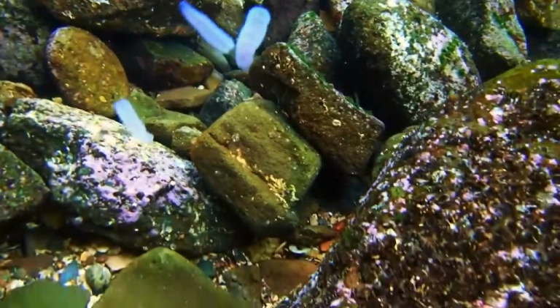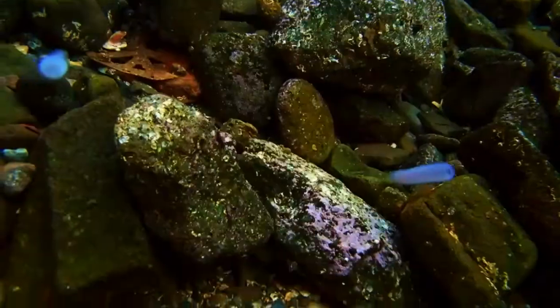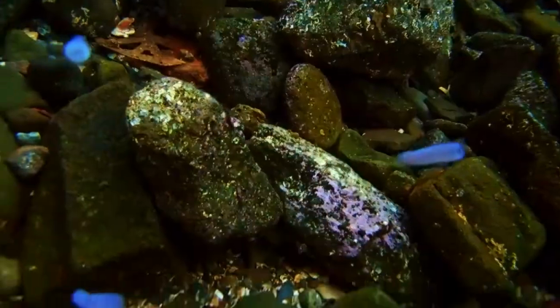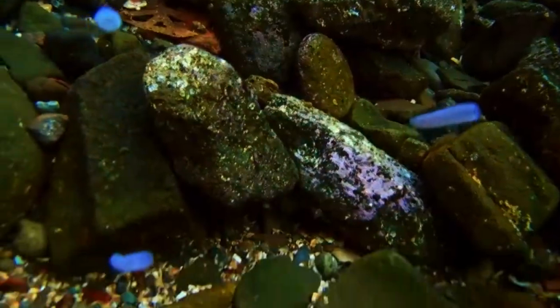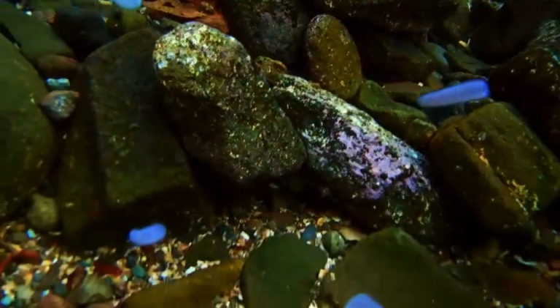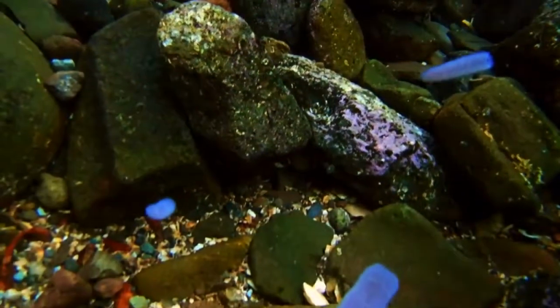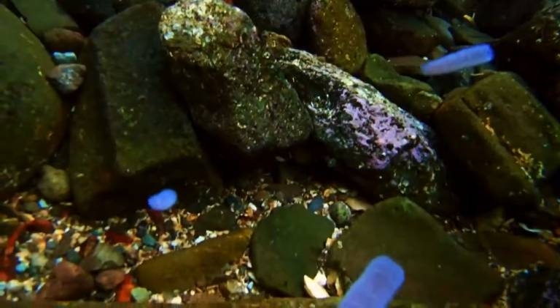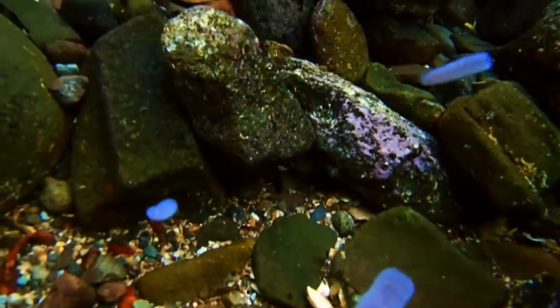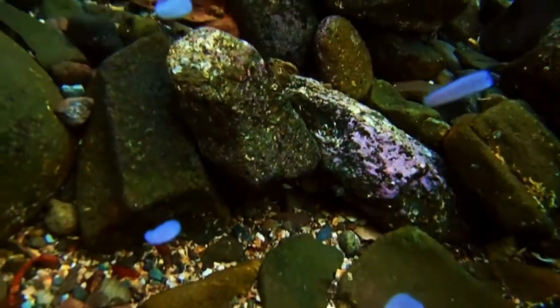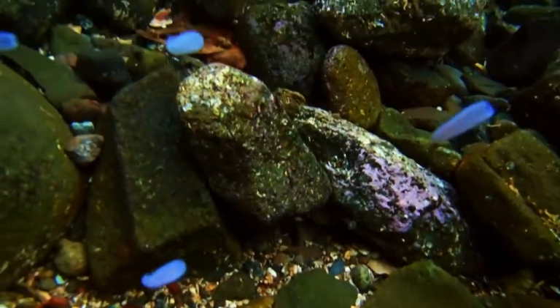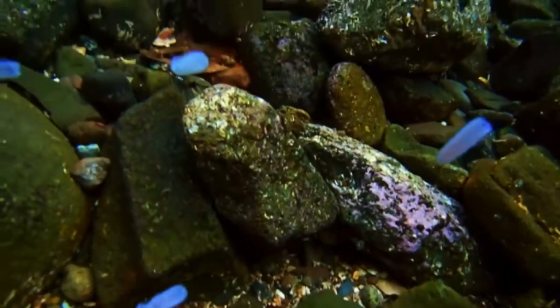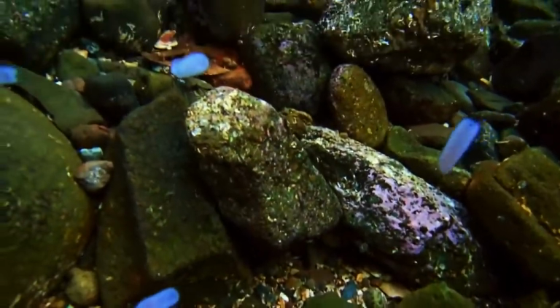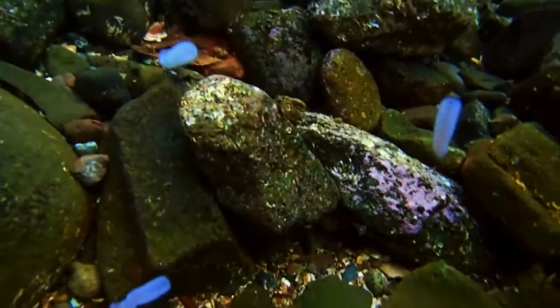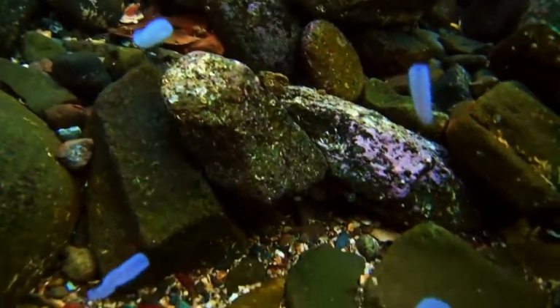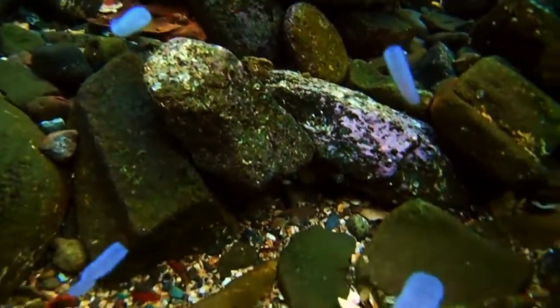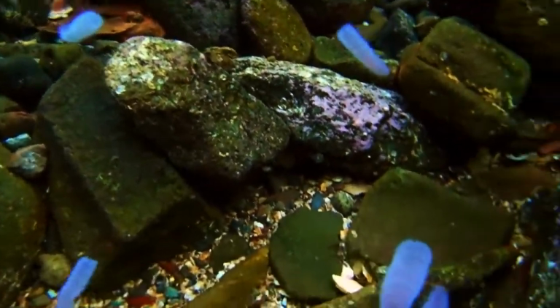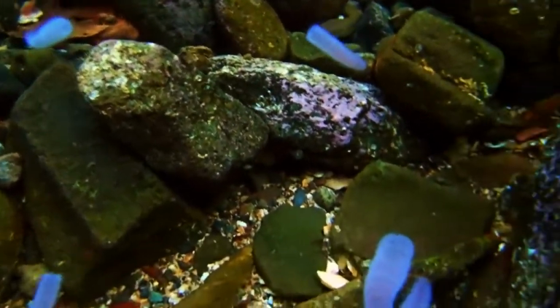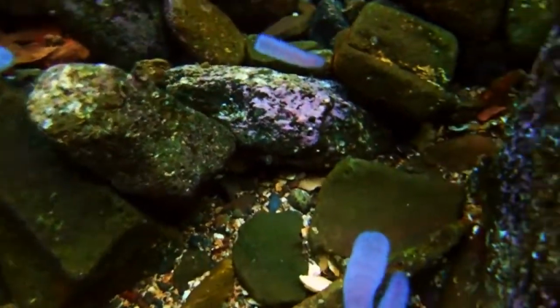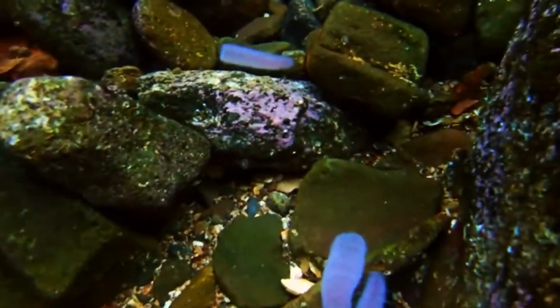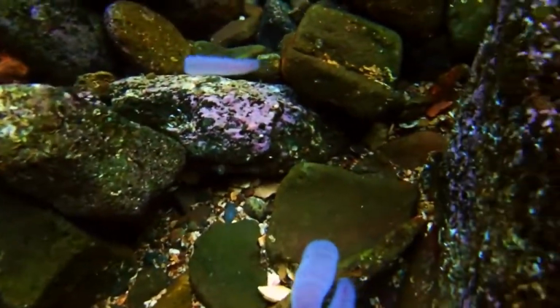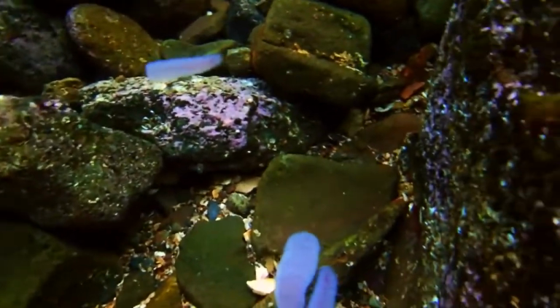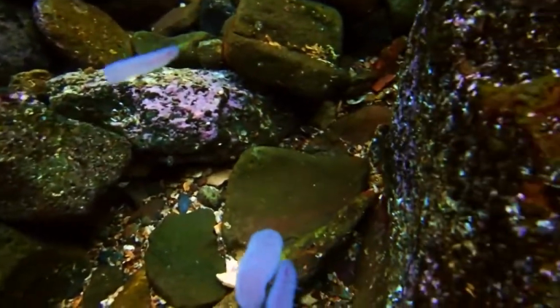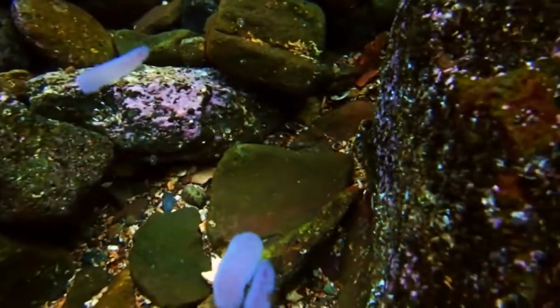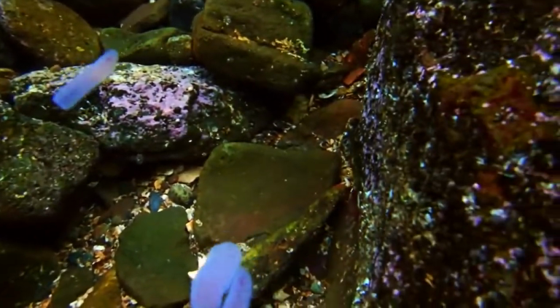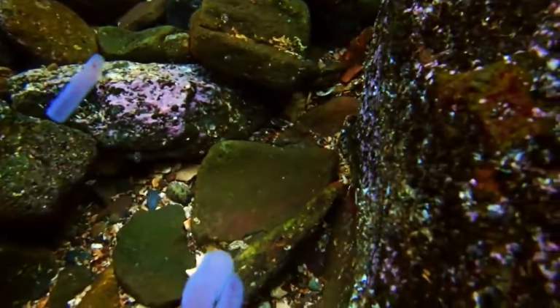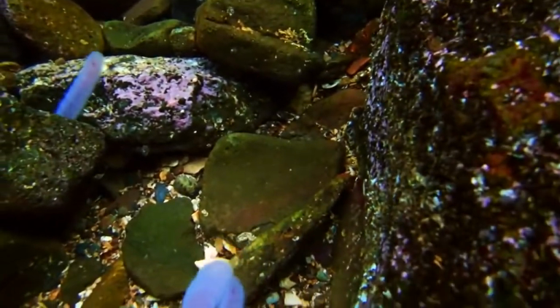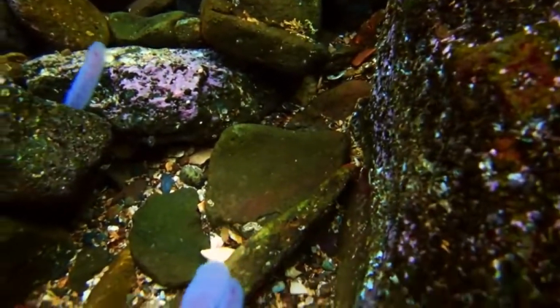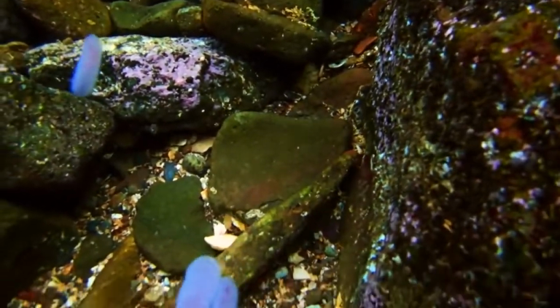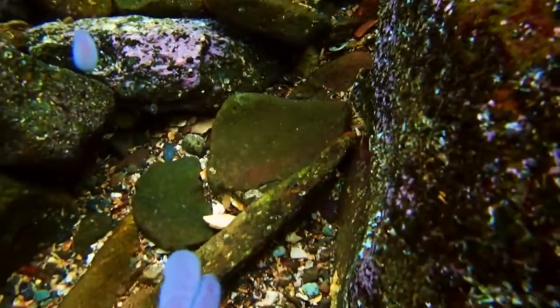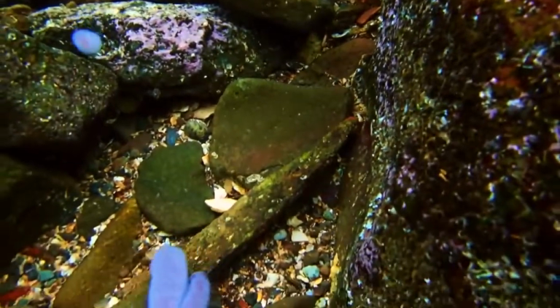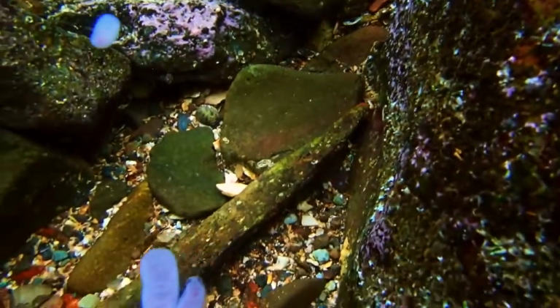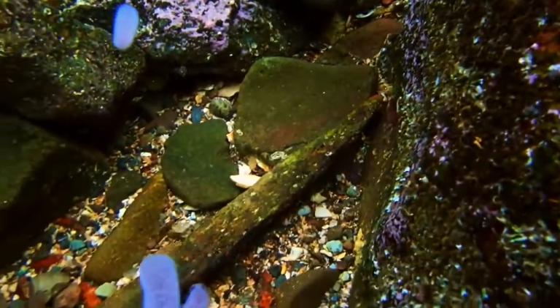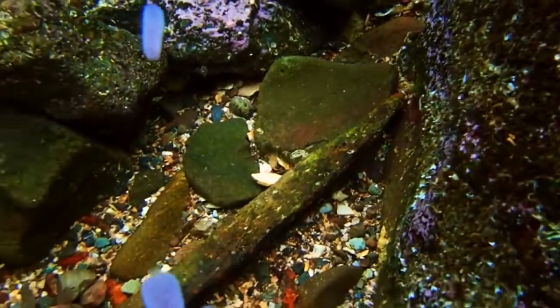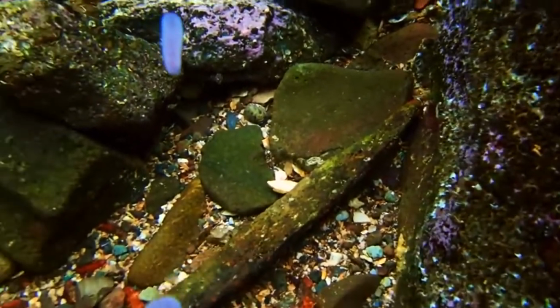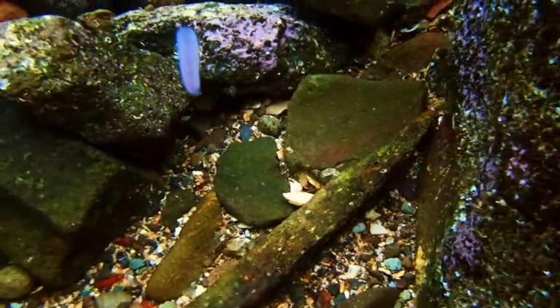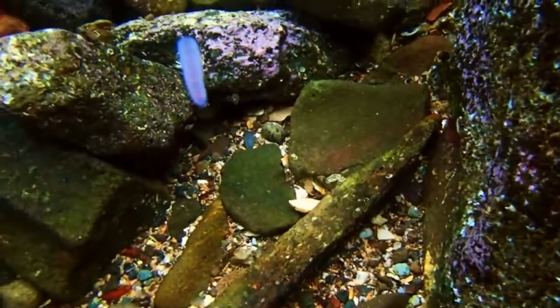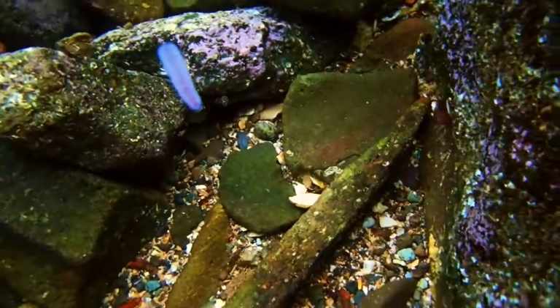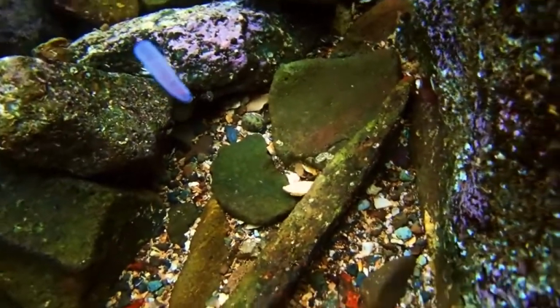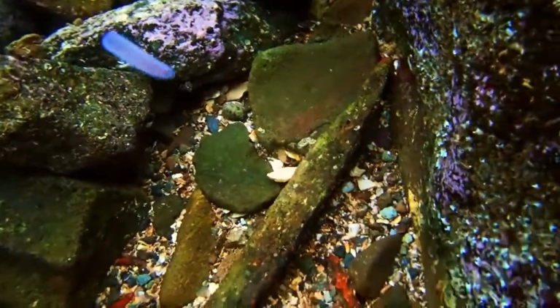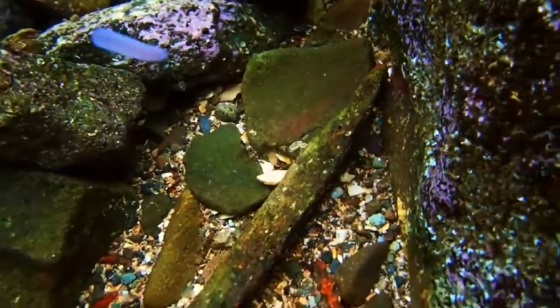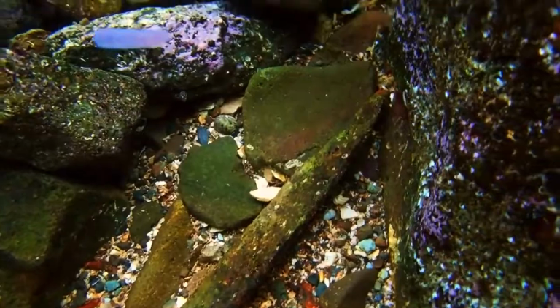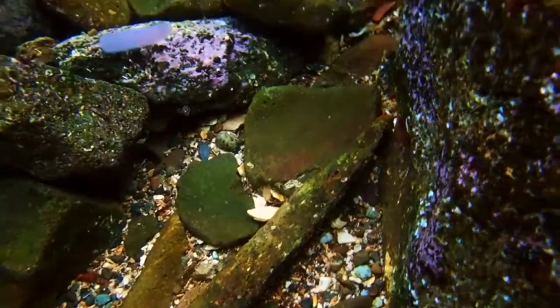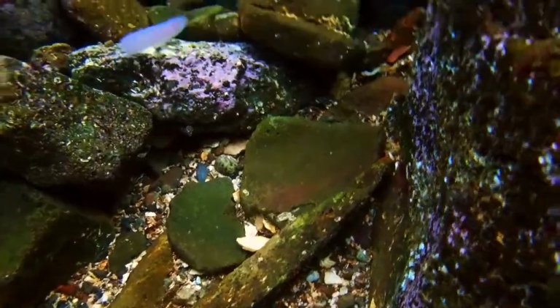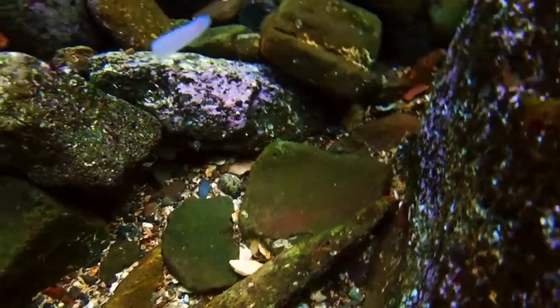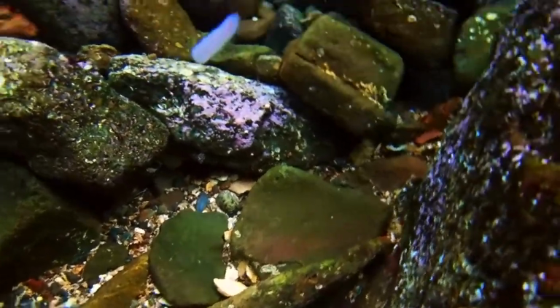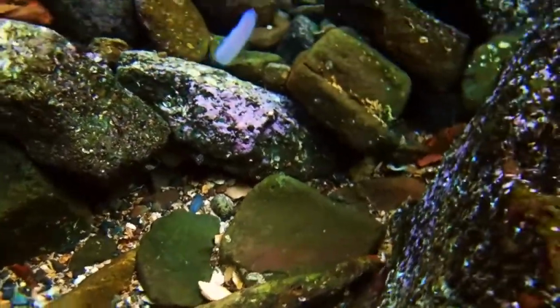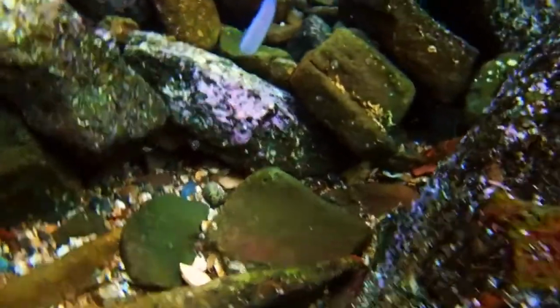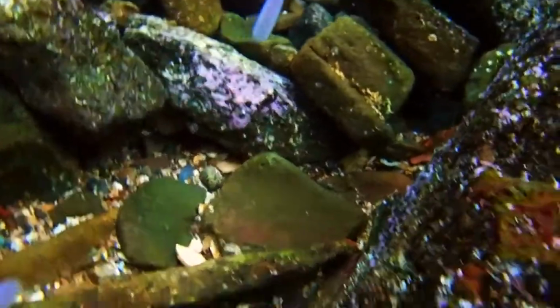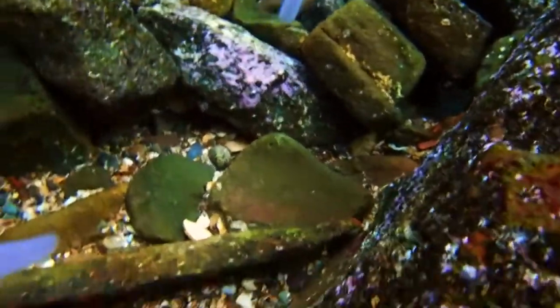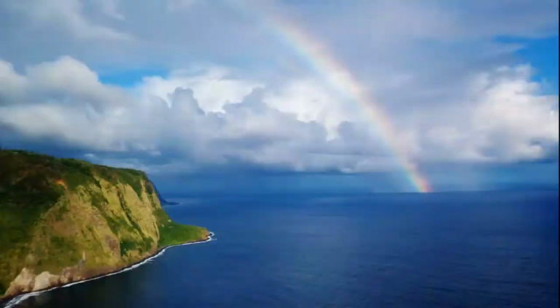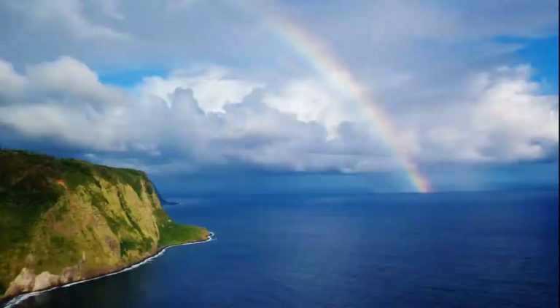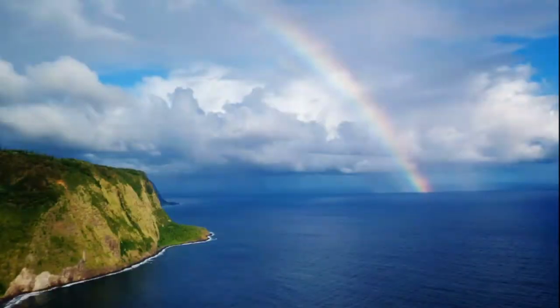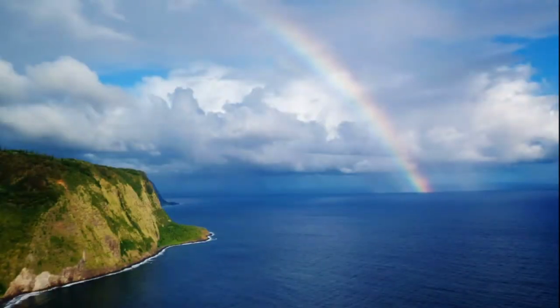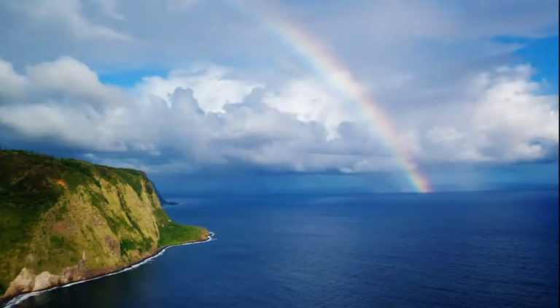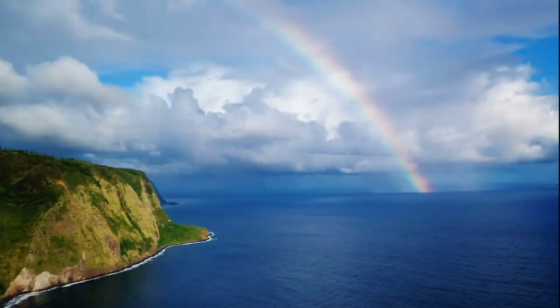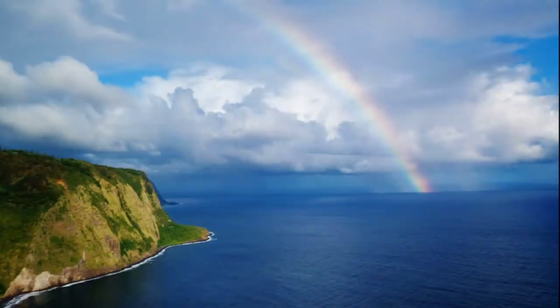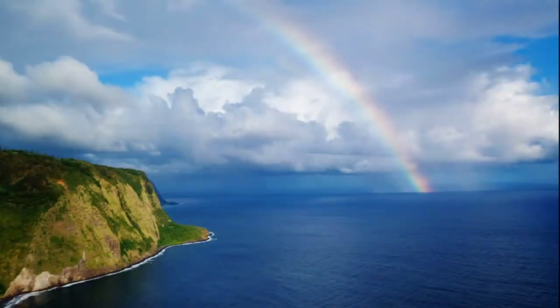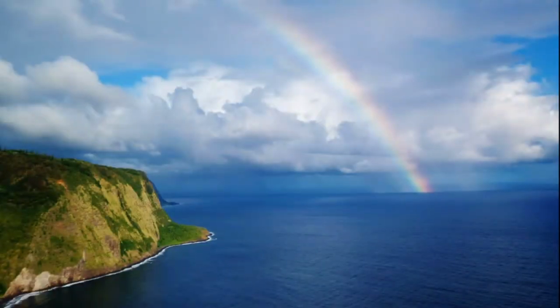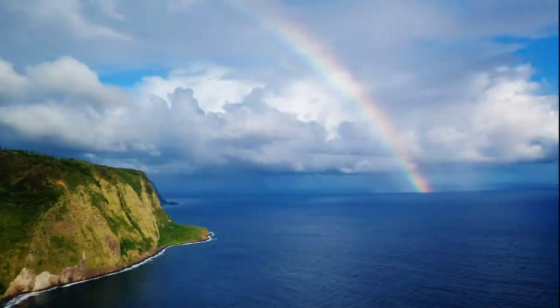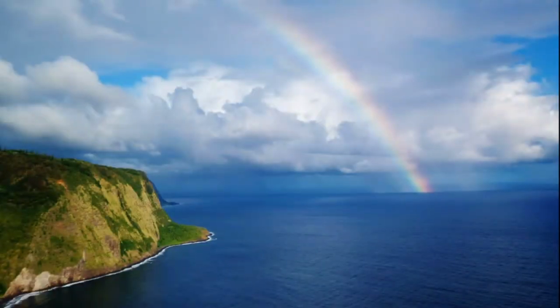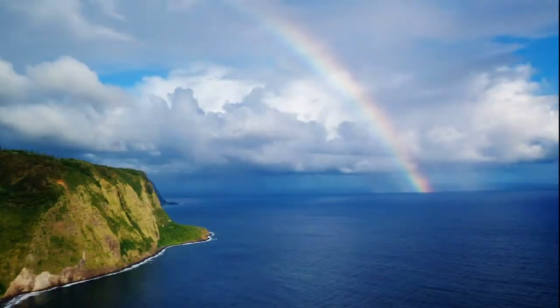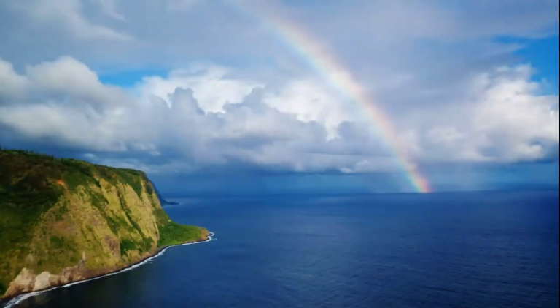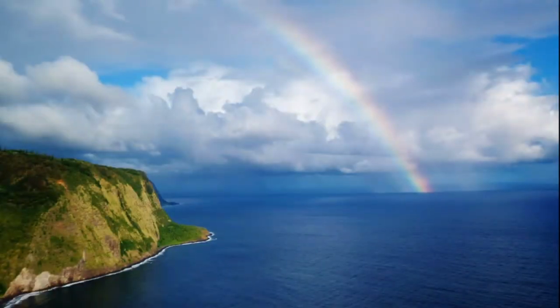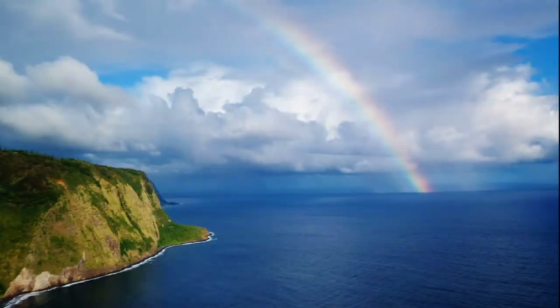Pyrosomes can reproduce by both sexual and asexual reproduction.